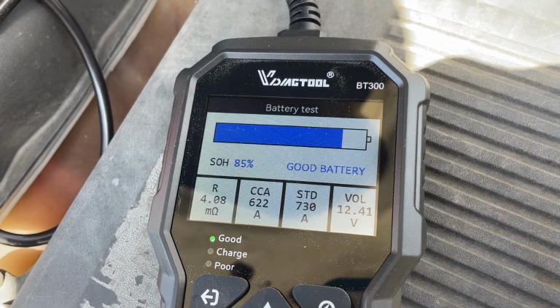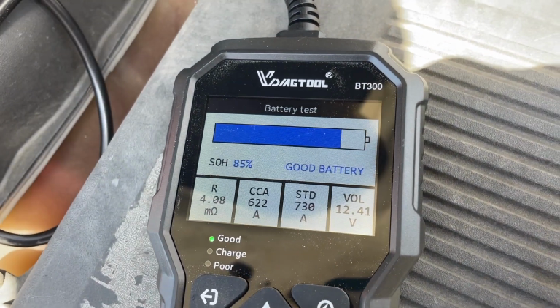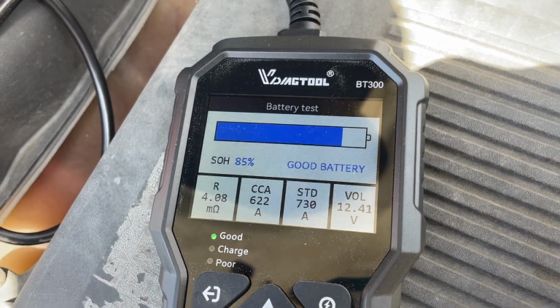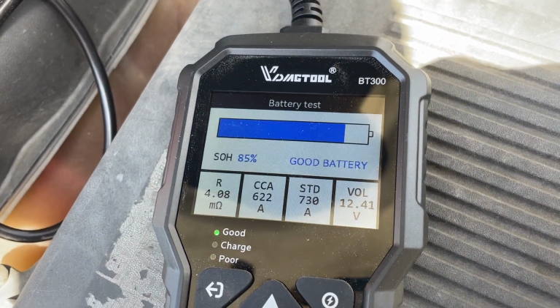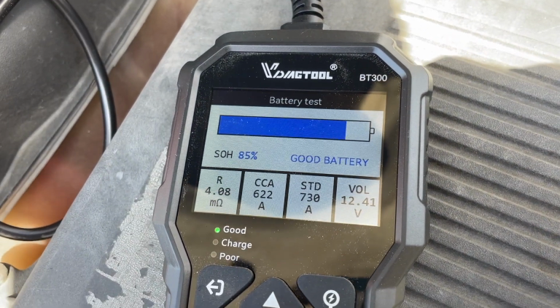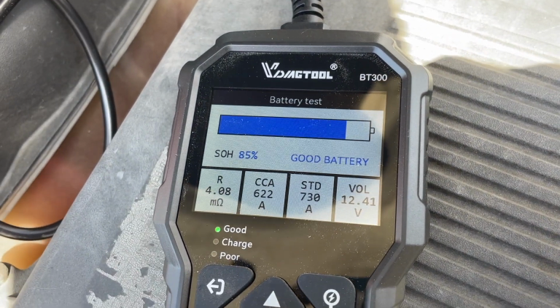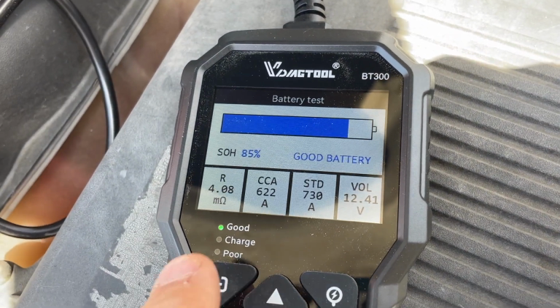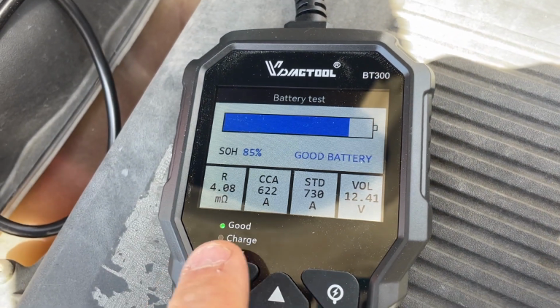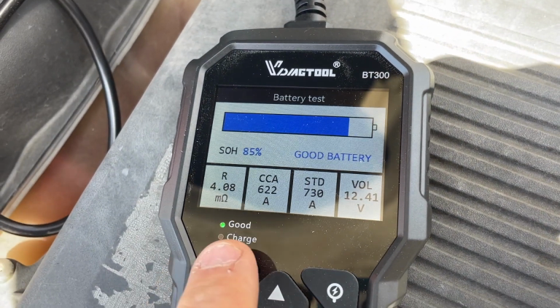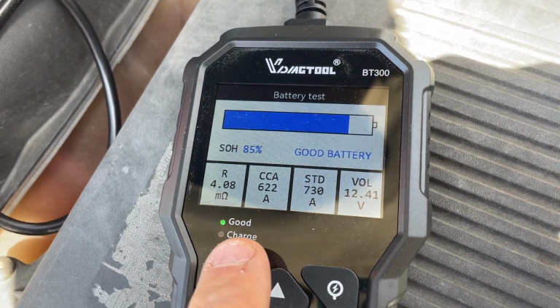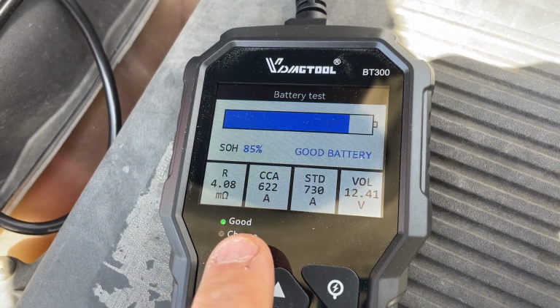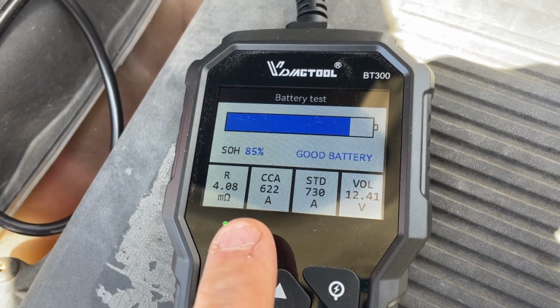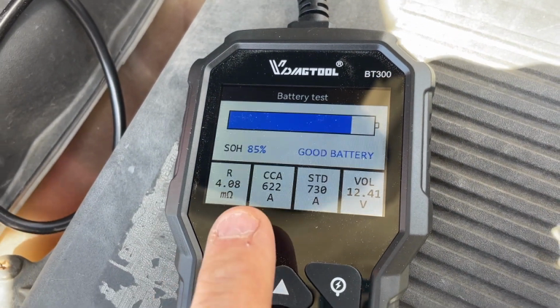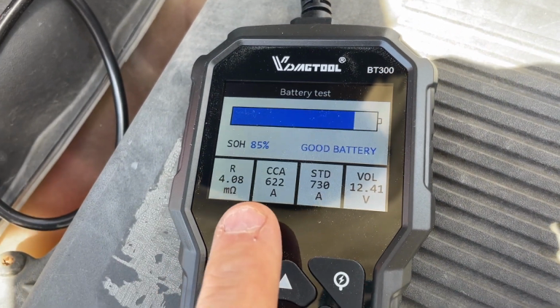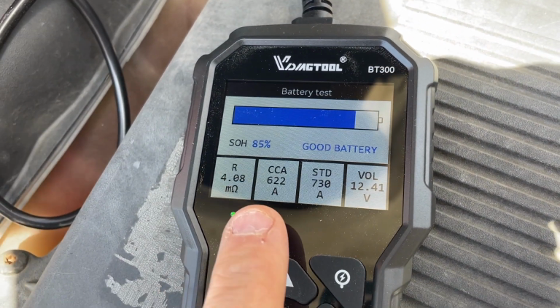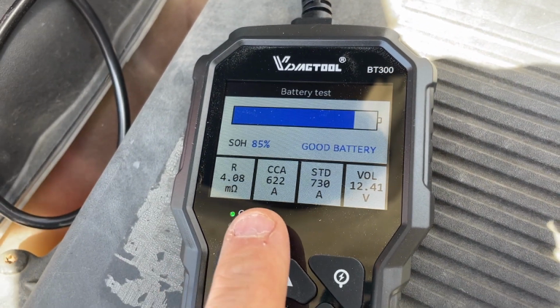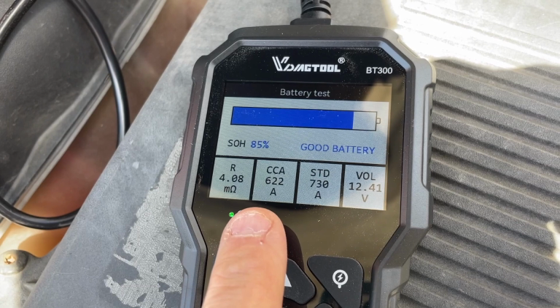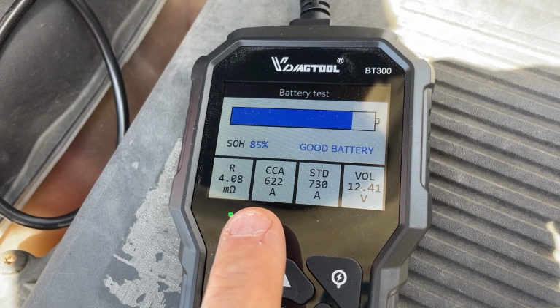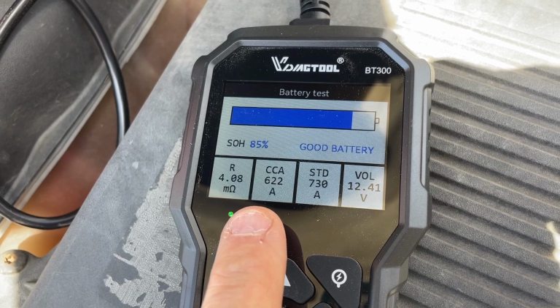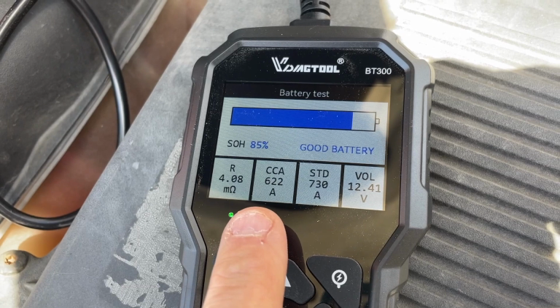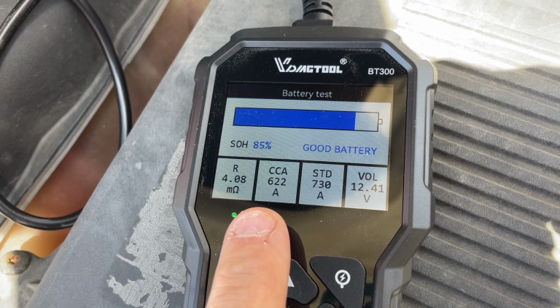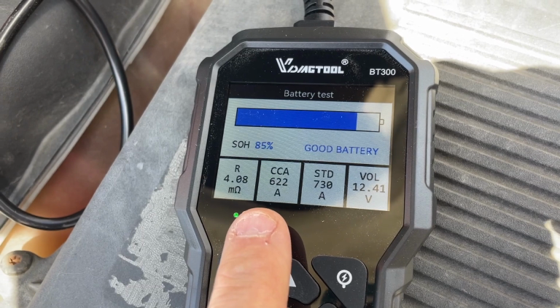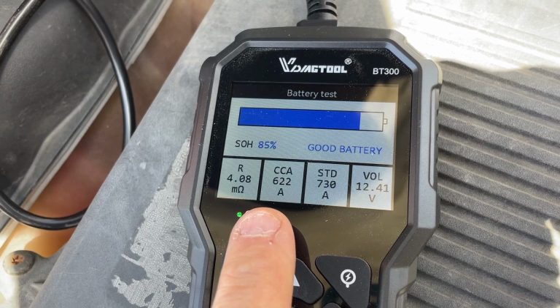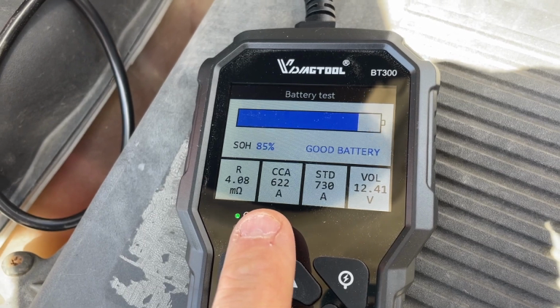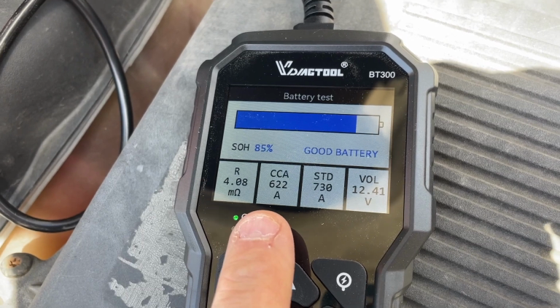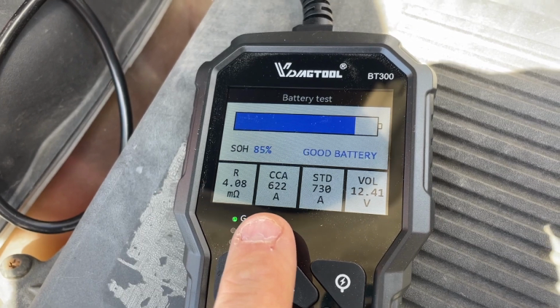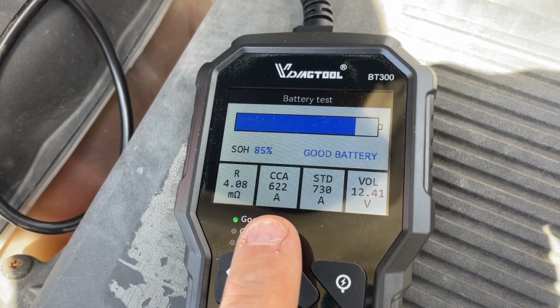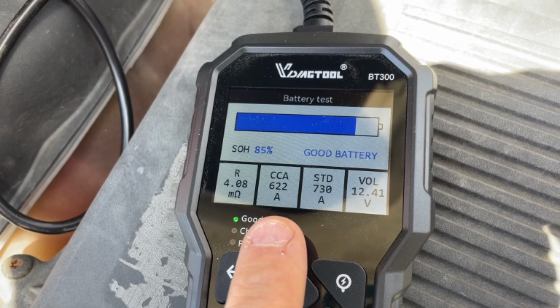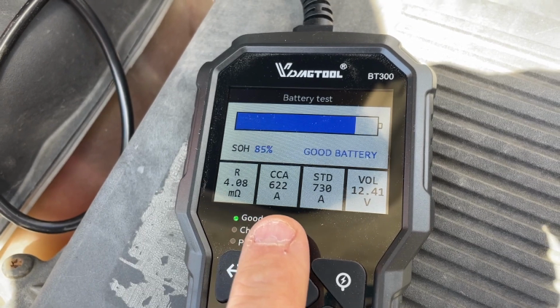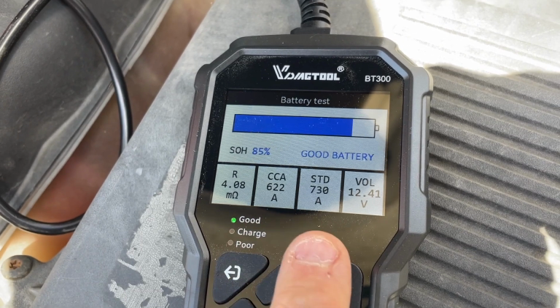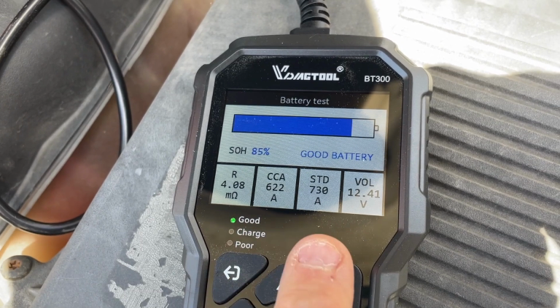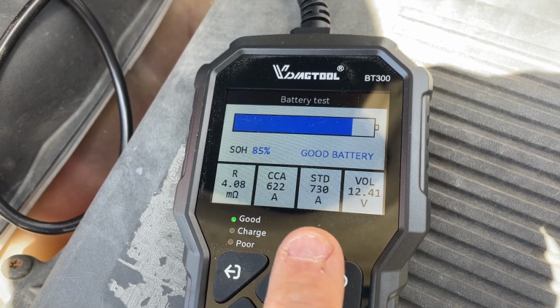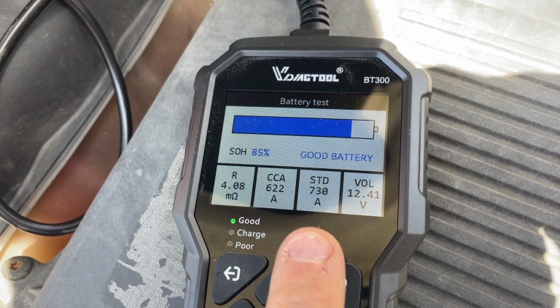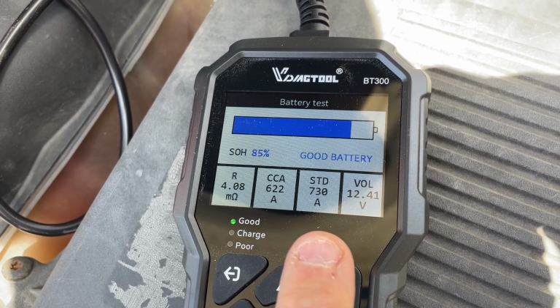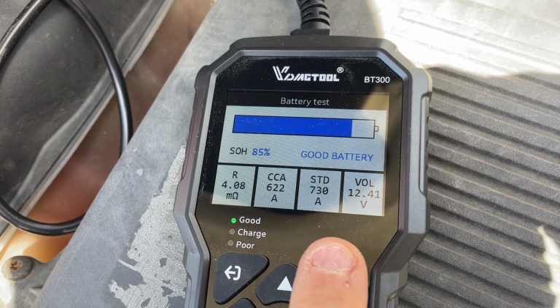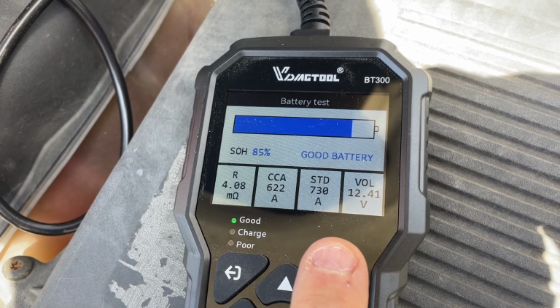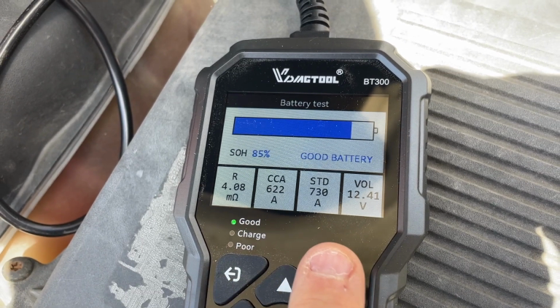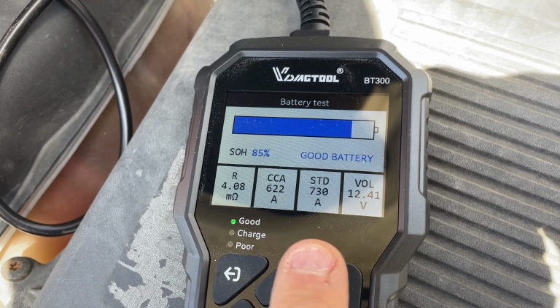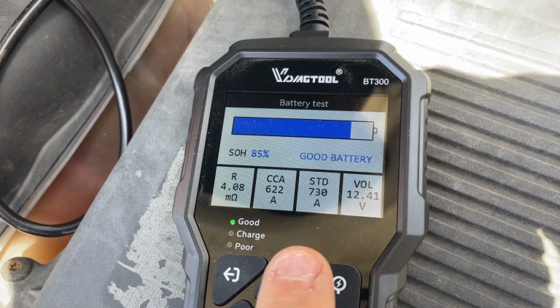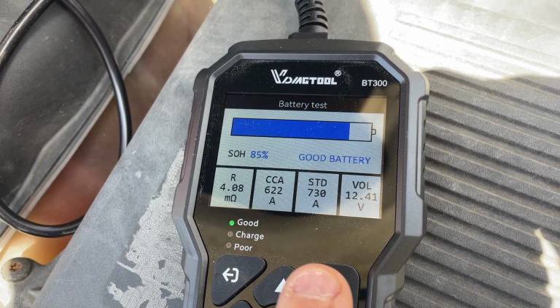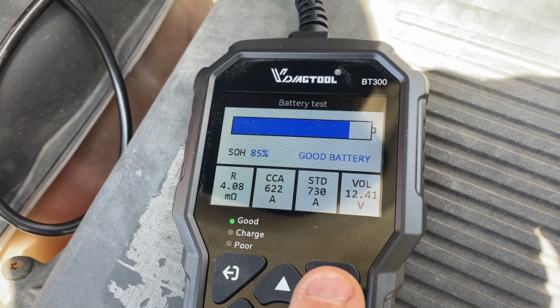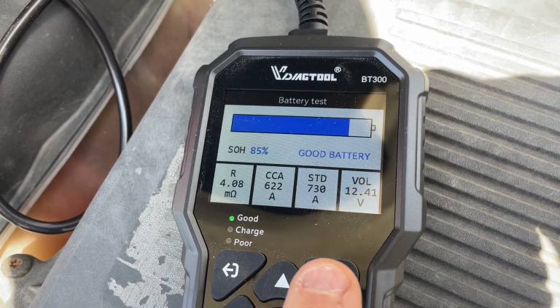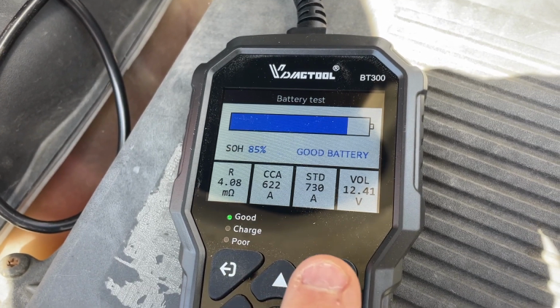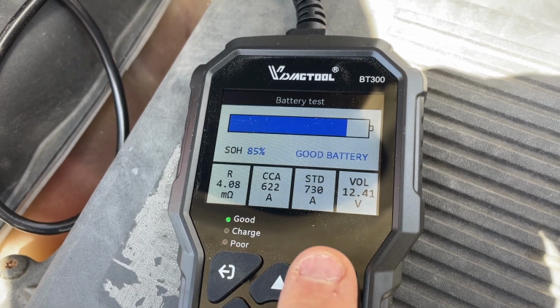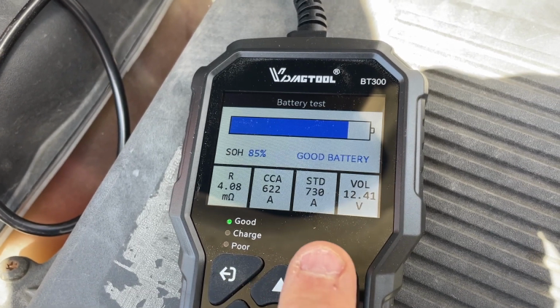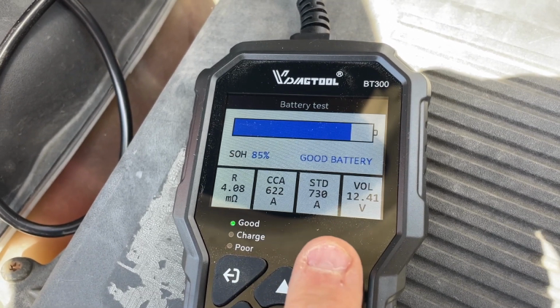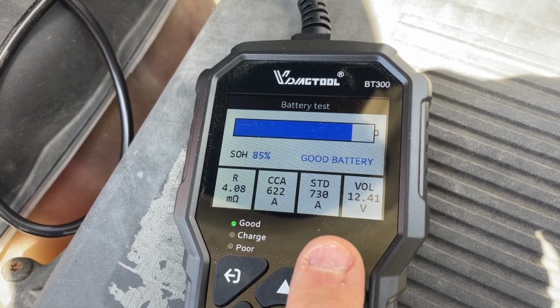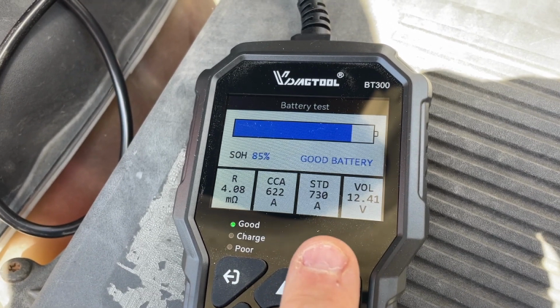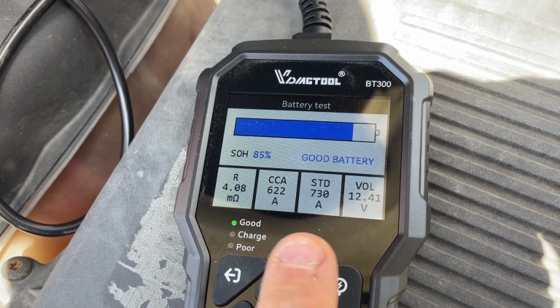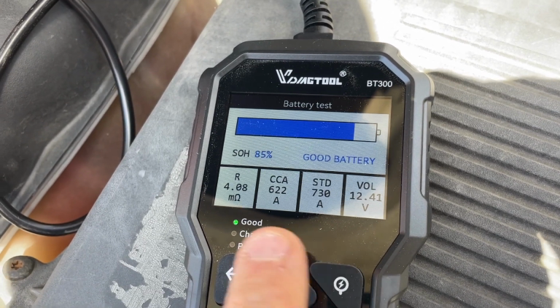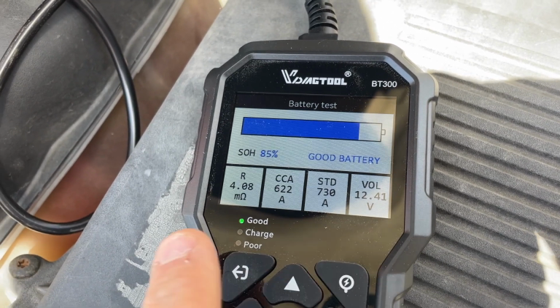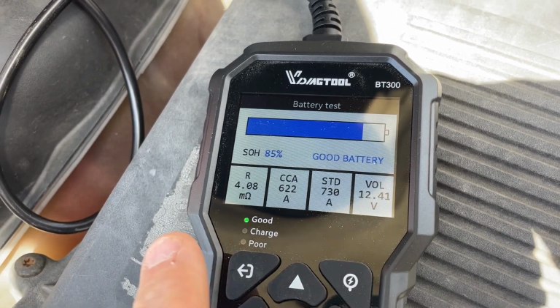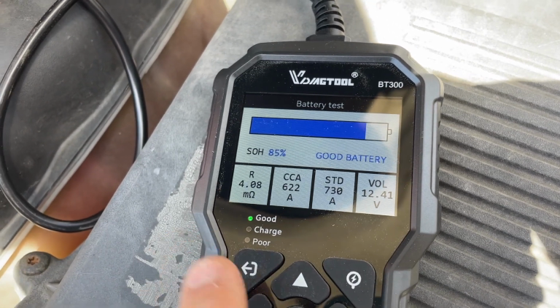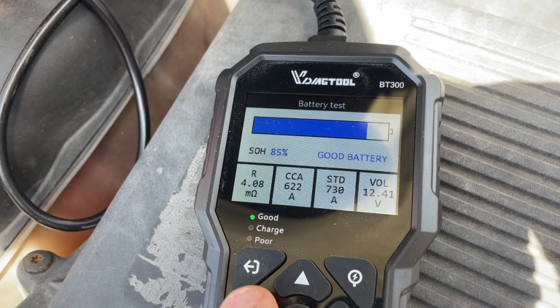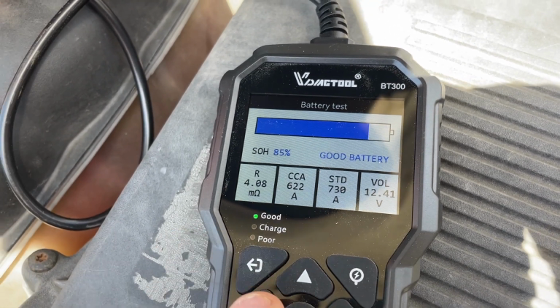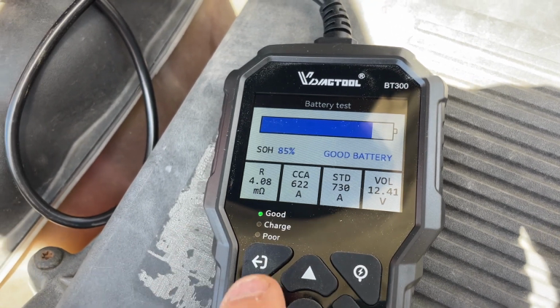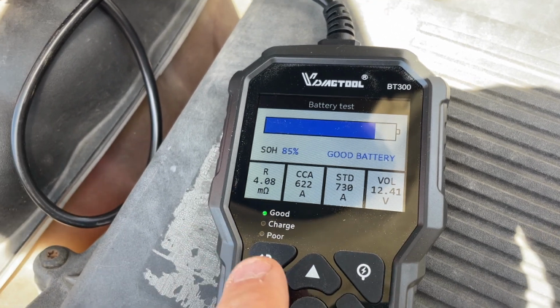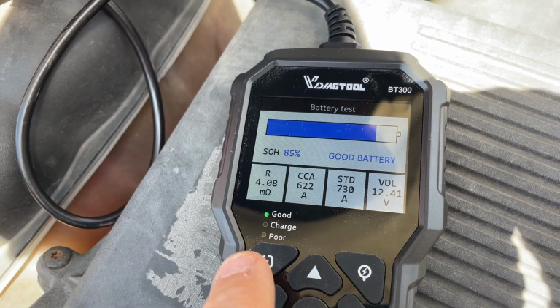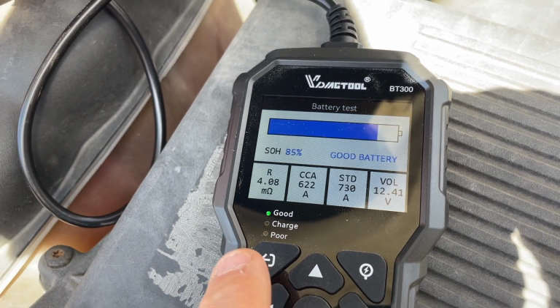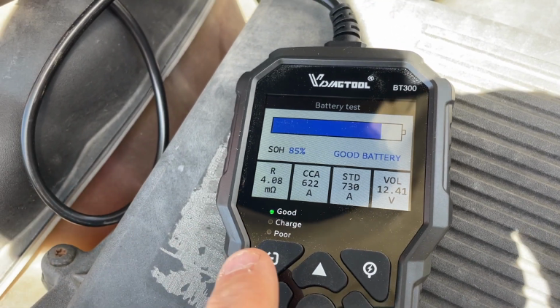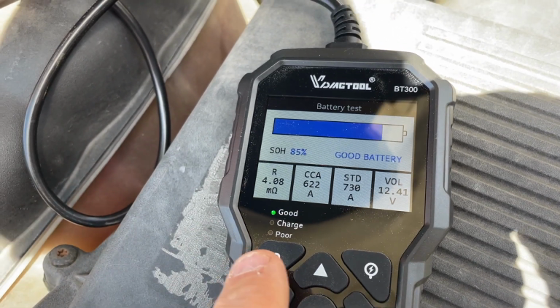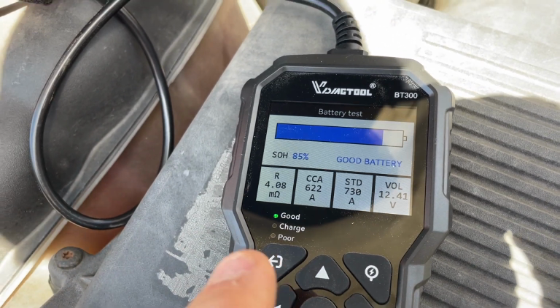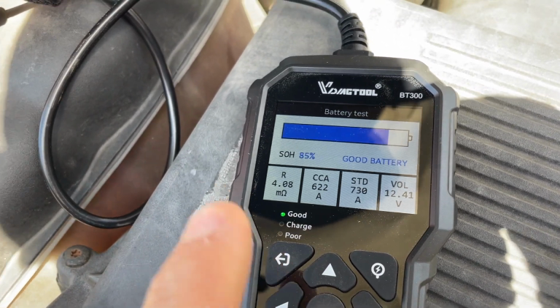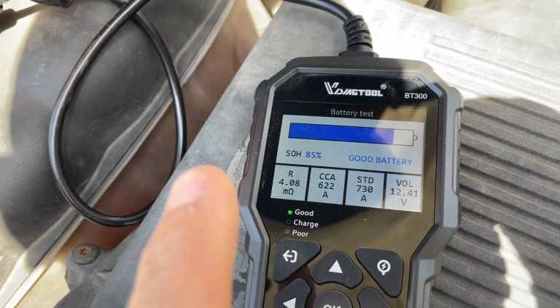The state of health is 85% — it's a good battery. Cold cranking amps right now is 622, with a standard of 730. We can also do a cranking test.